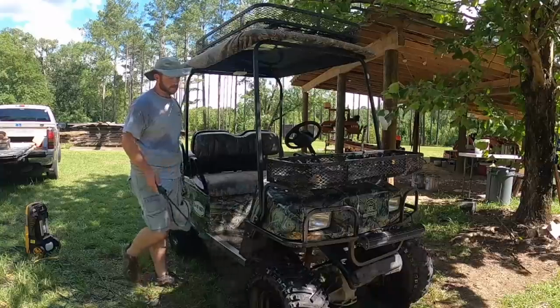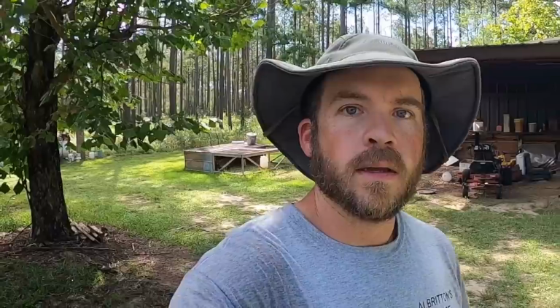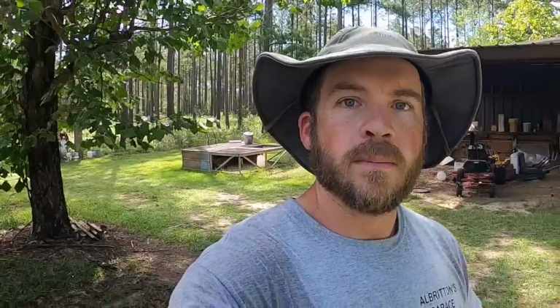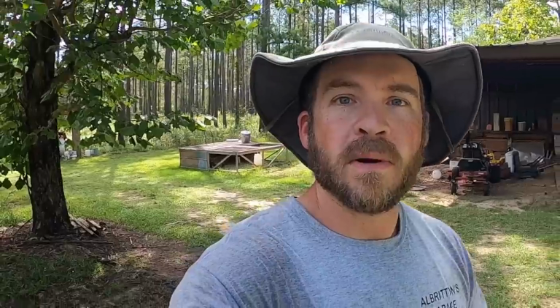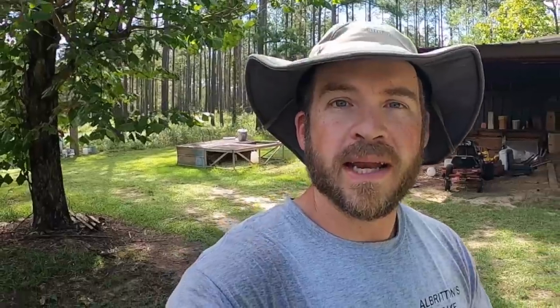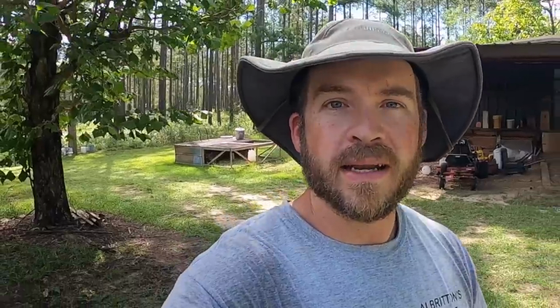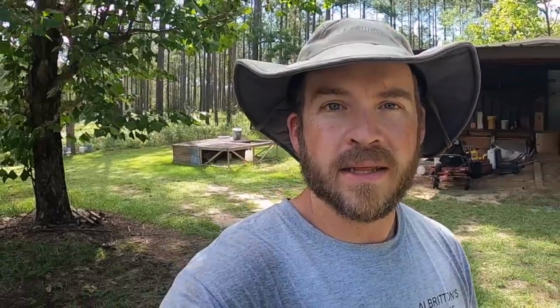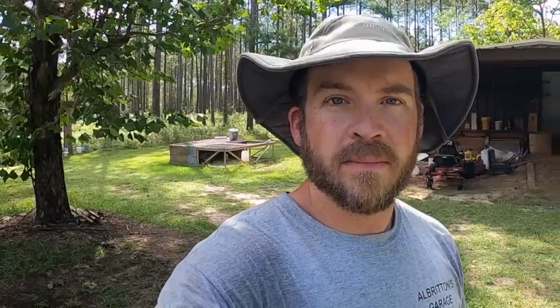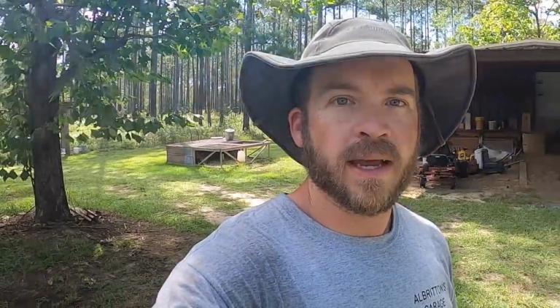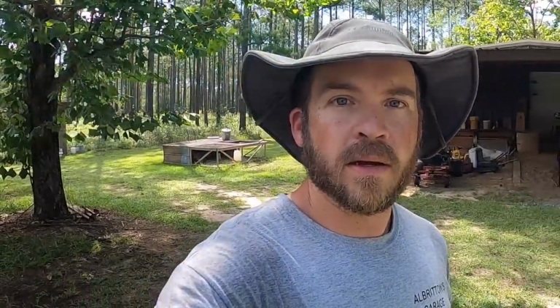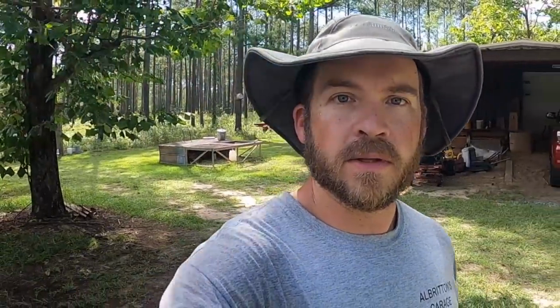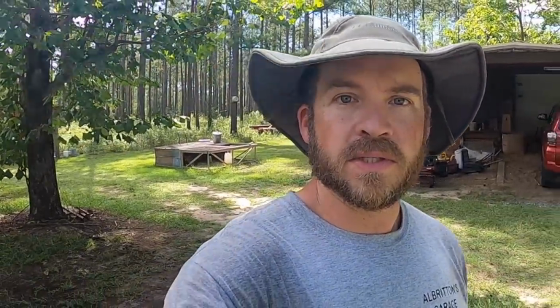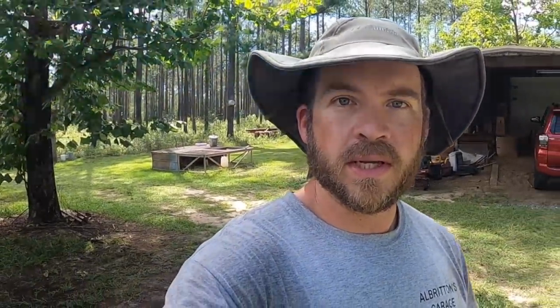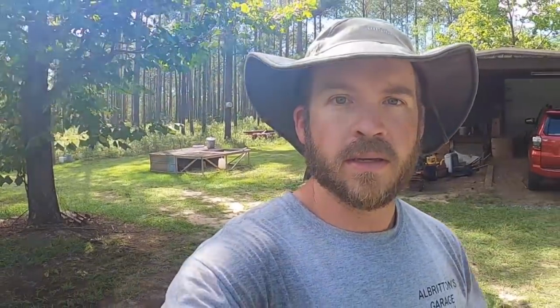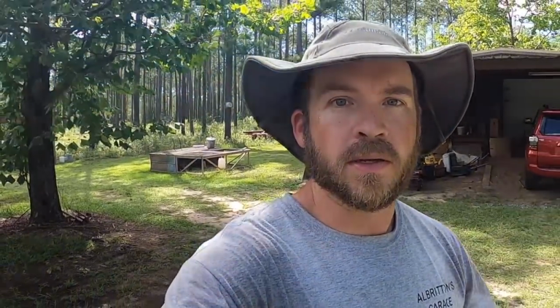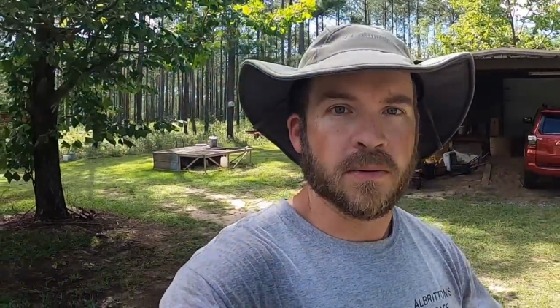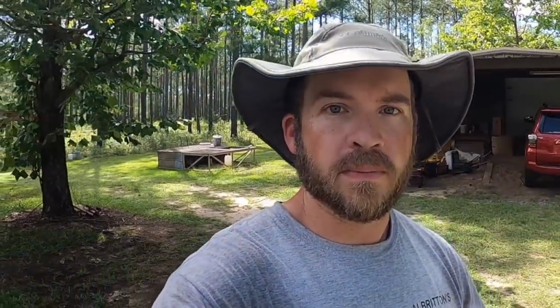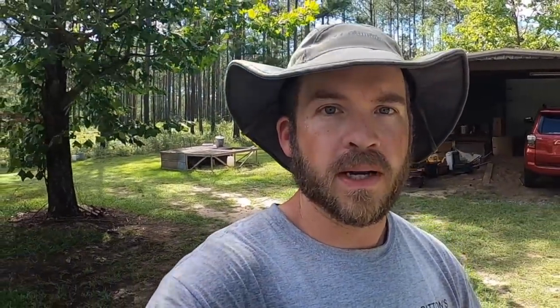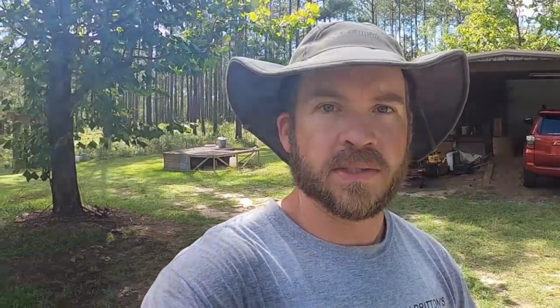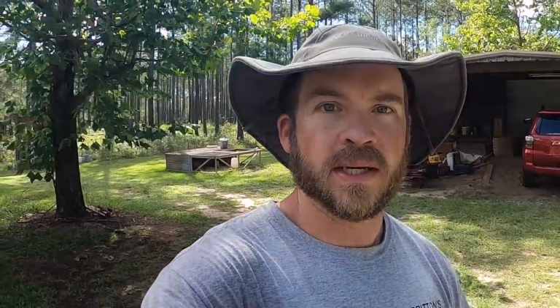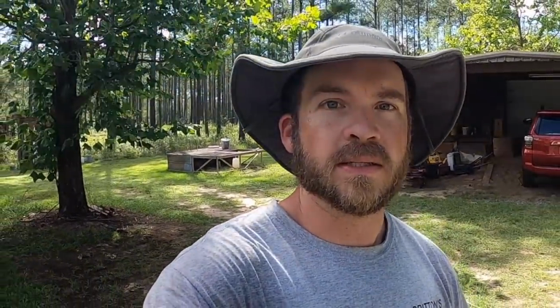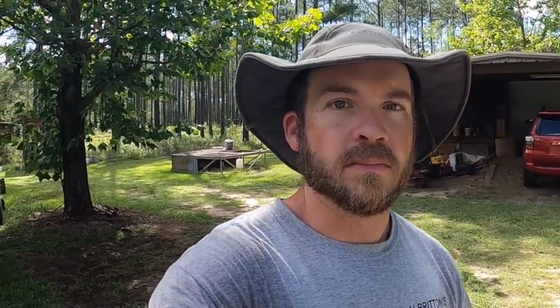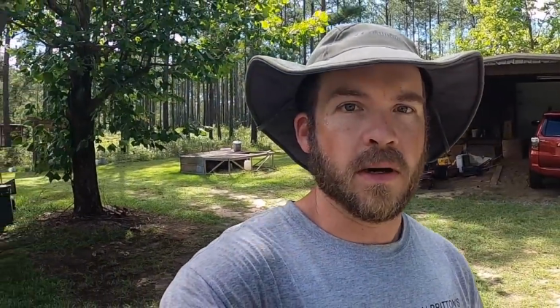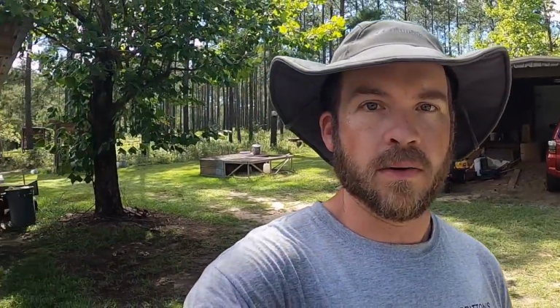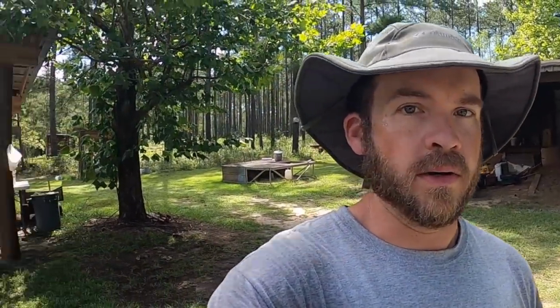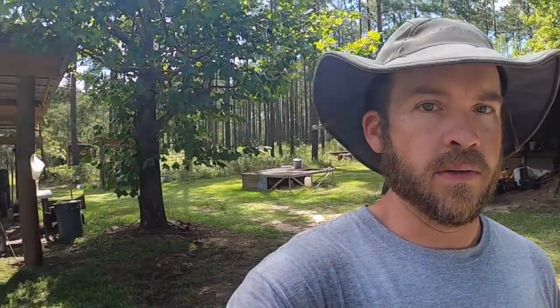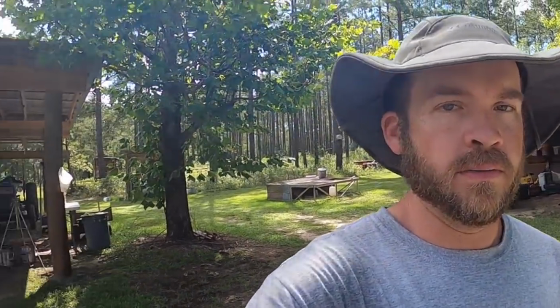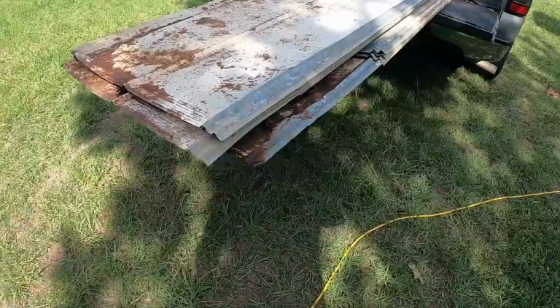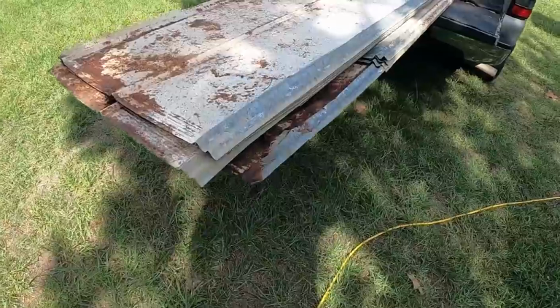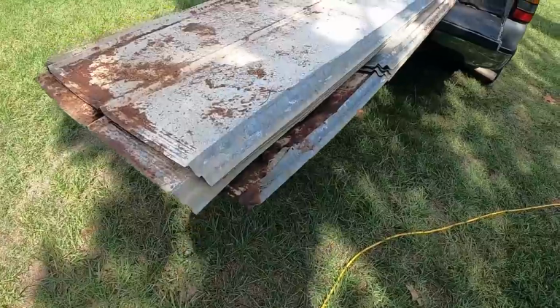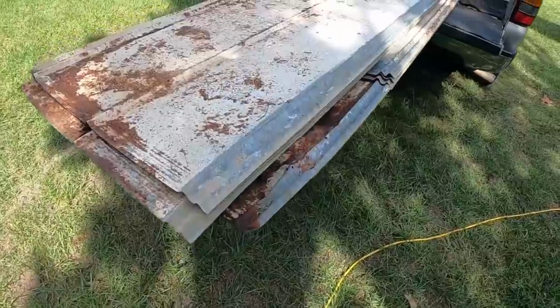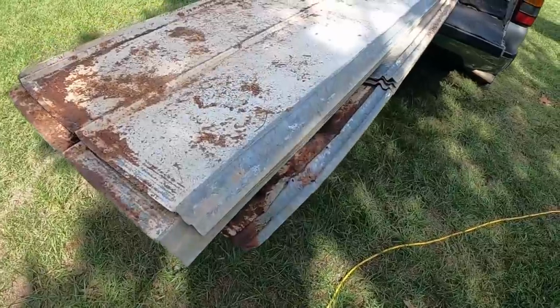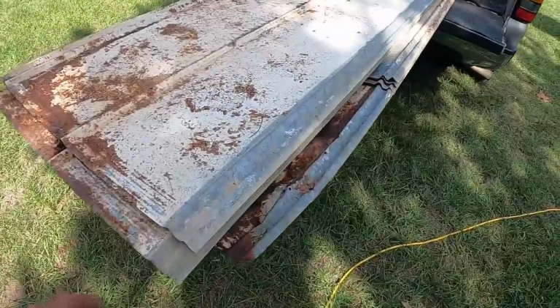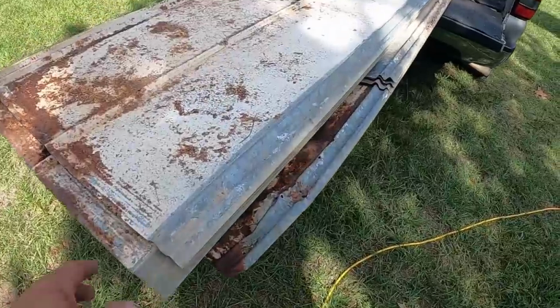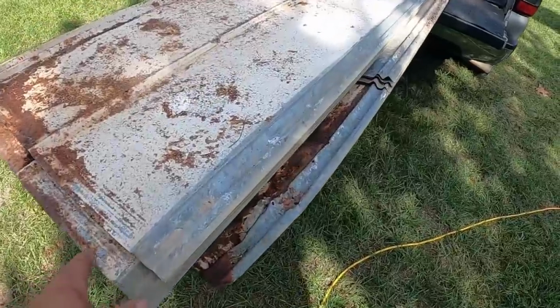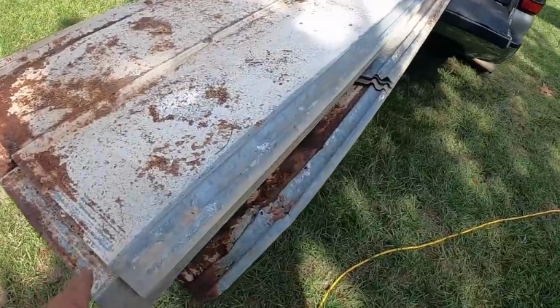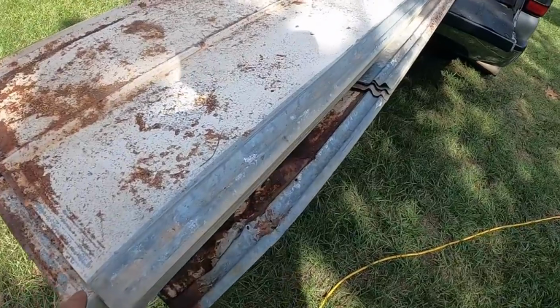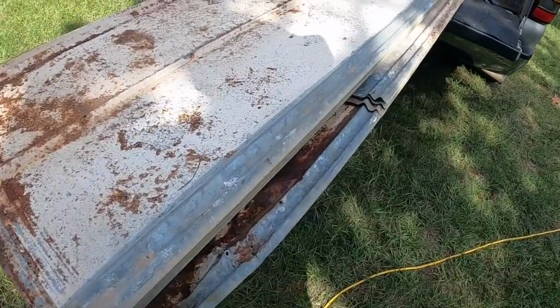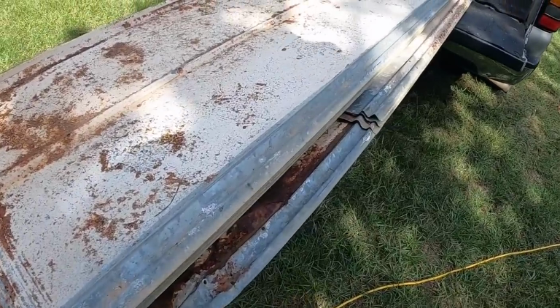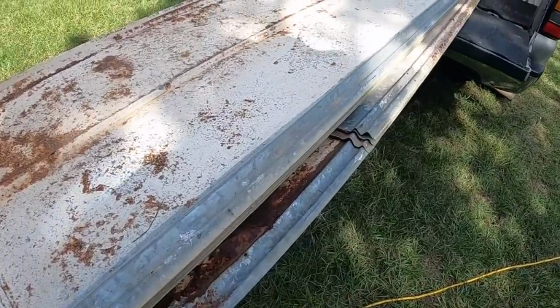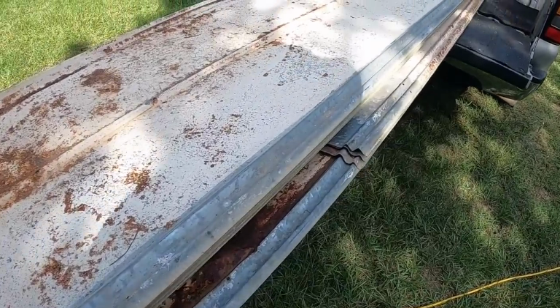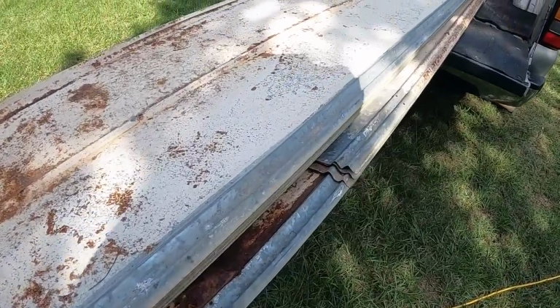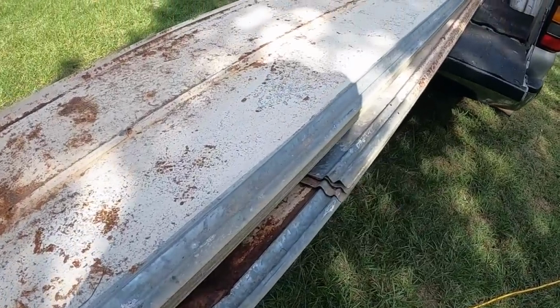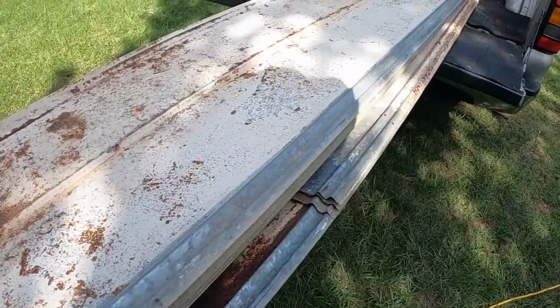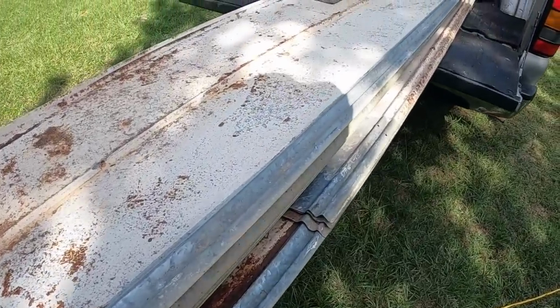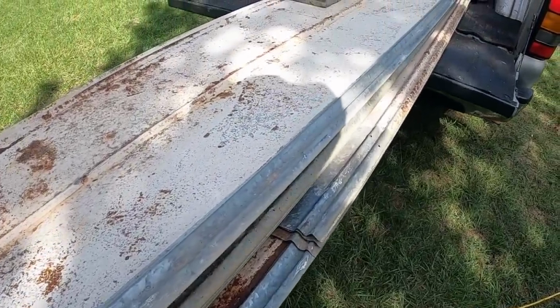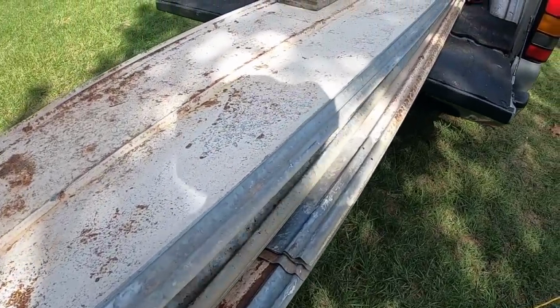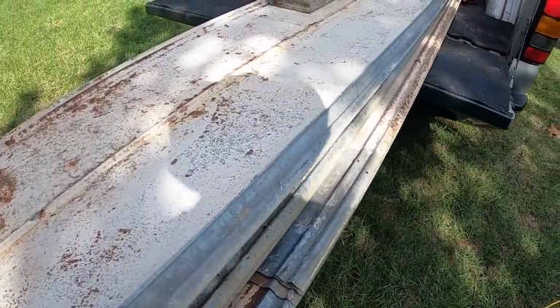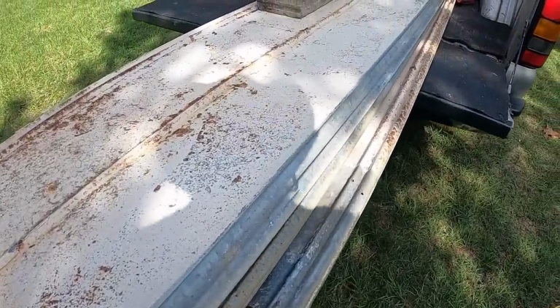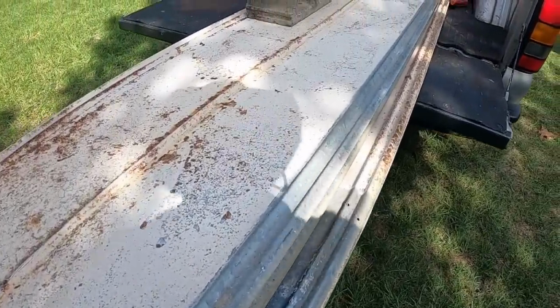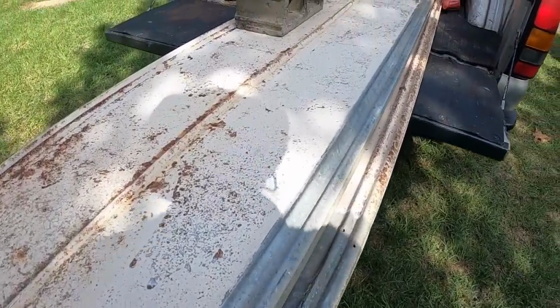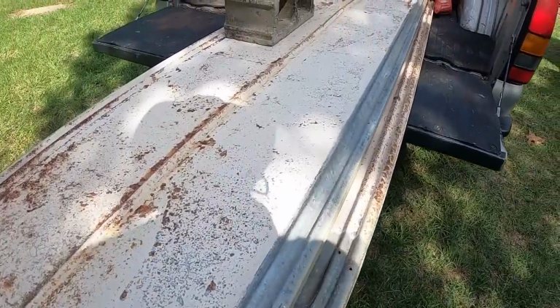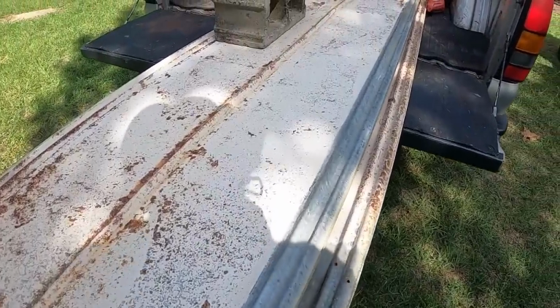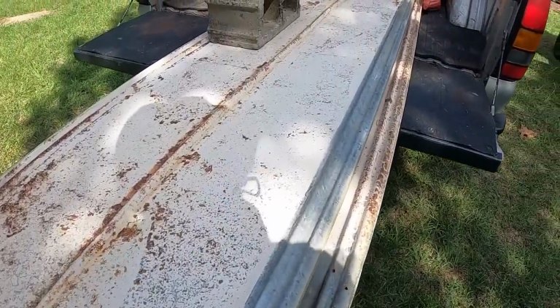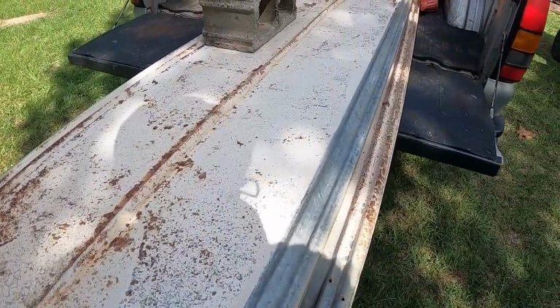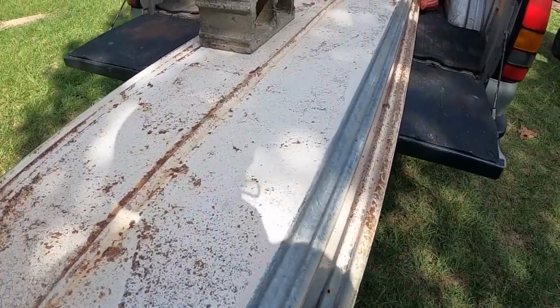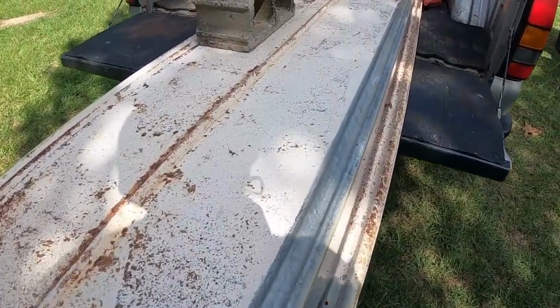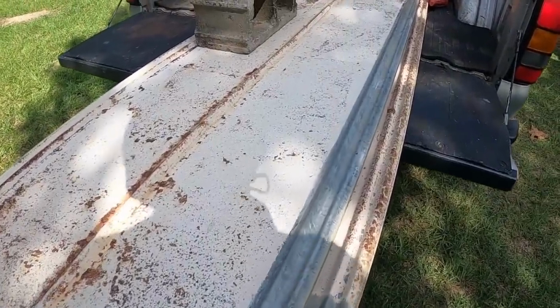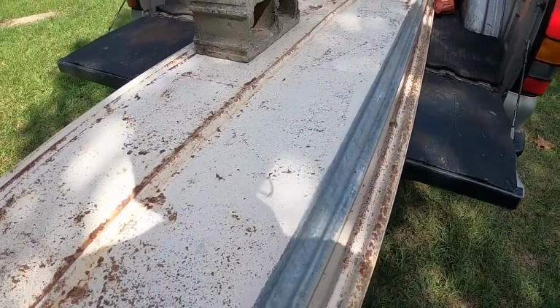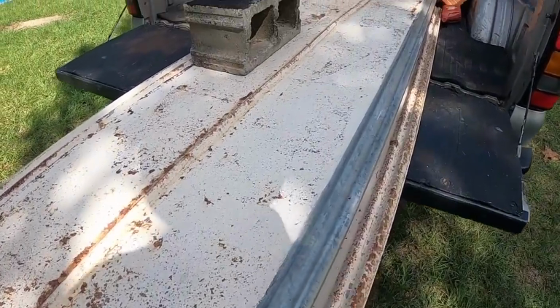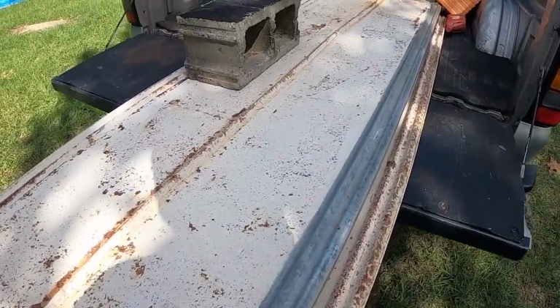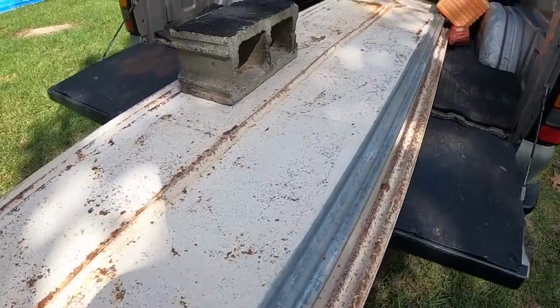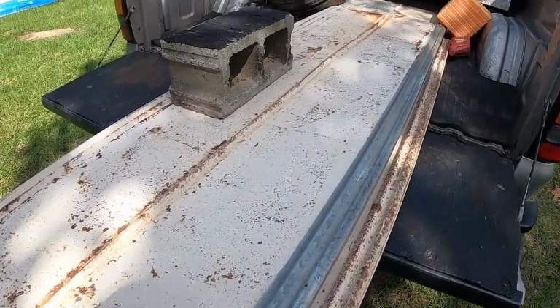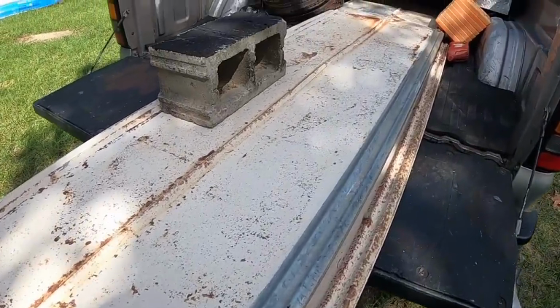I'm planning to get back on the chicken coop project tomorrow. So right now let's get this tin off the back of the truck, lay it out, and get it ready to be coated.